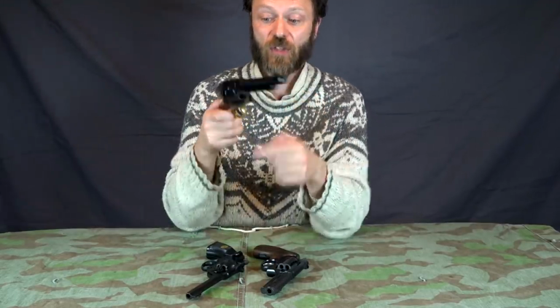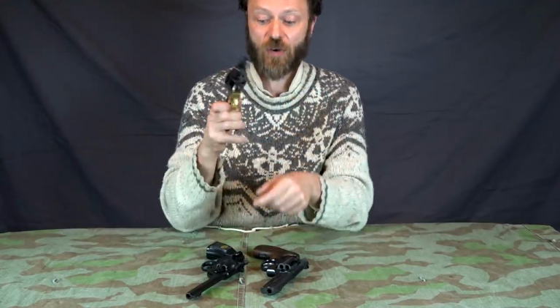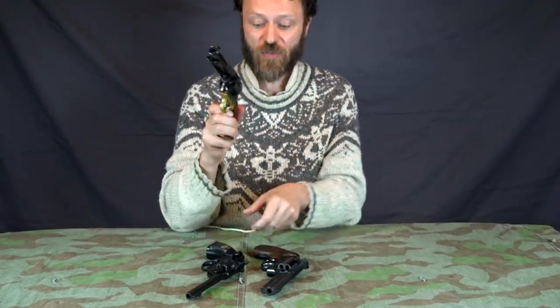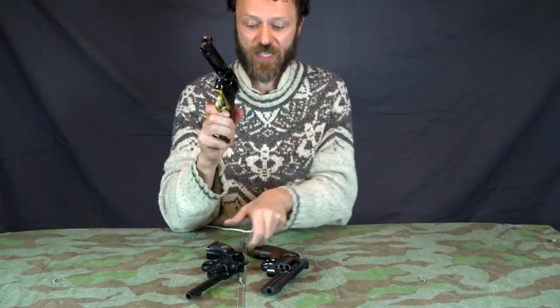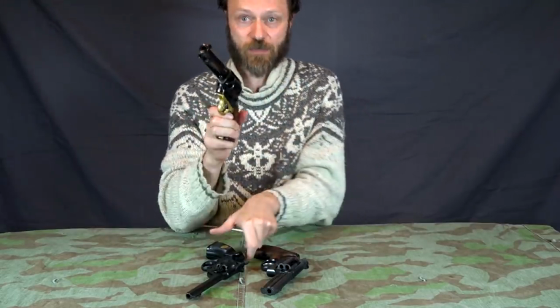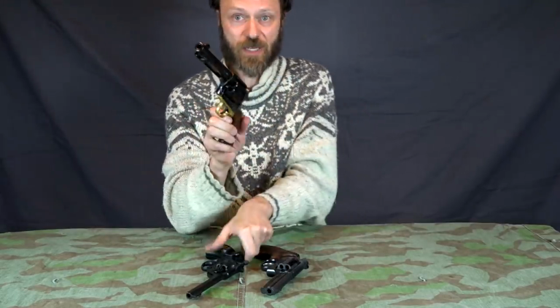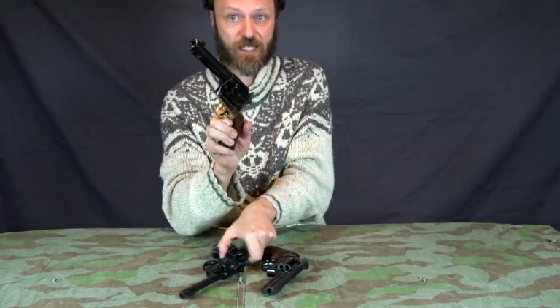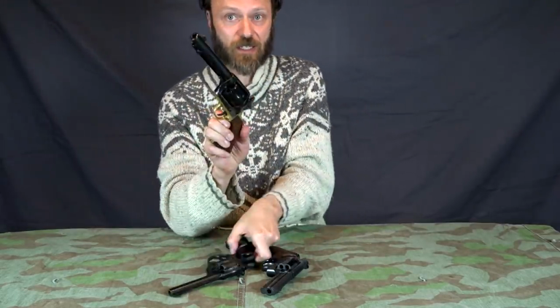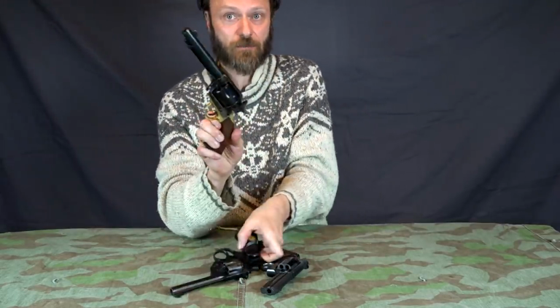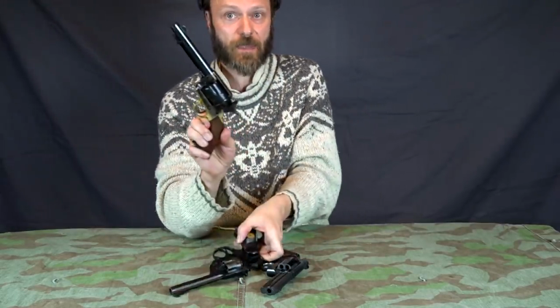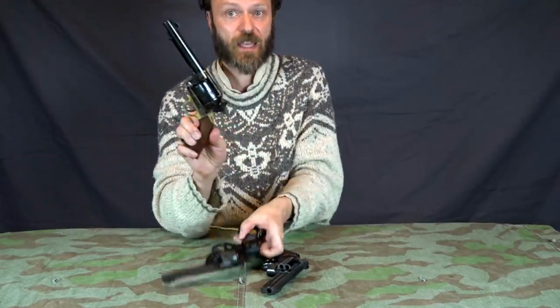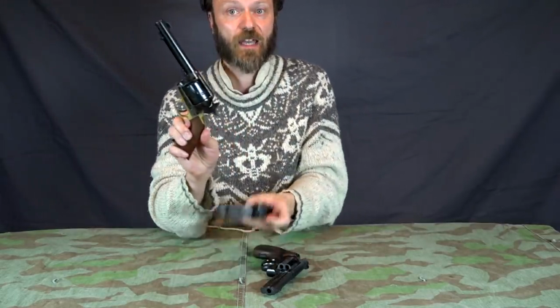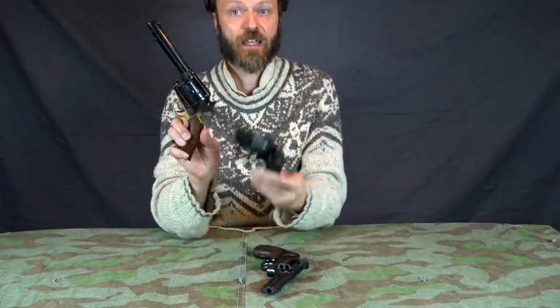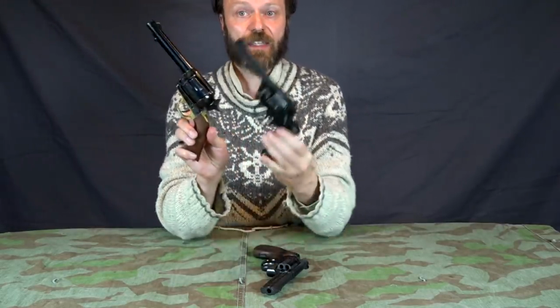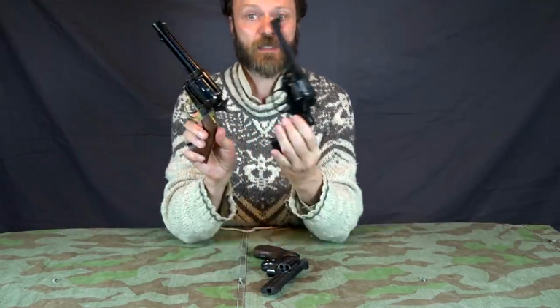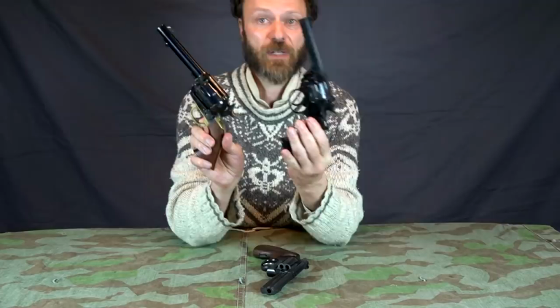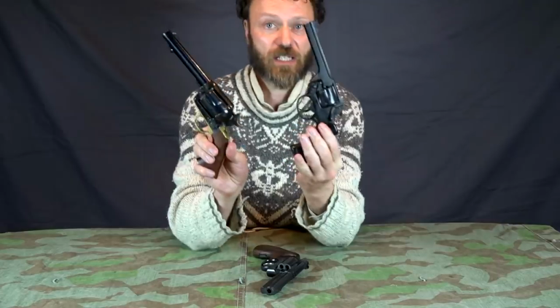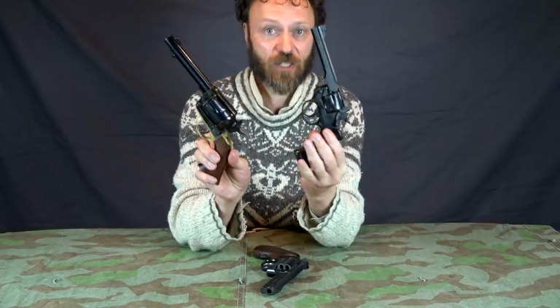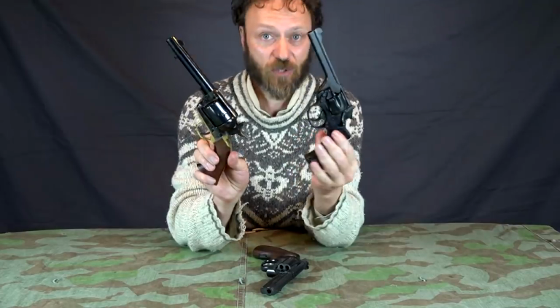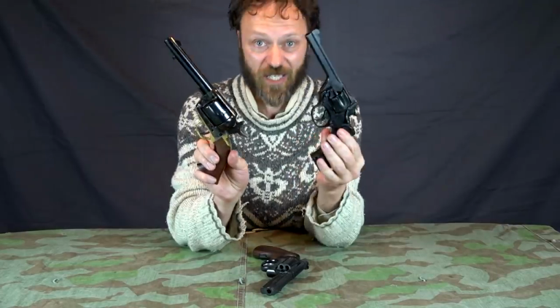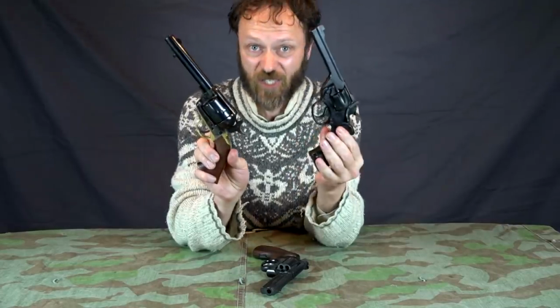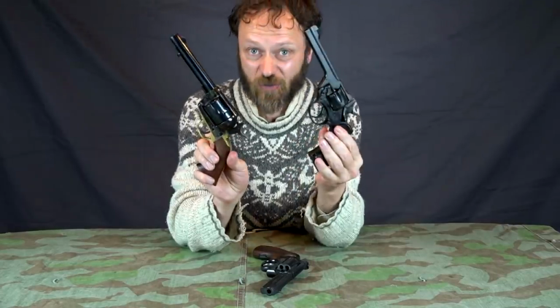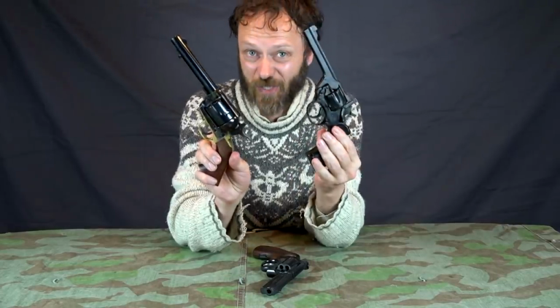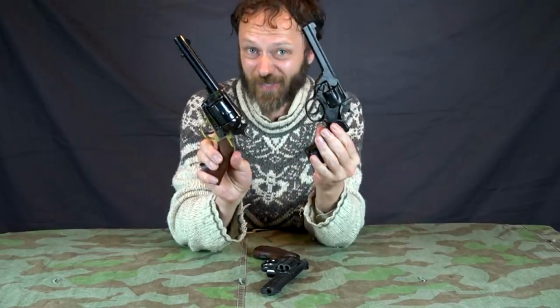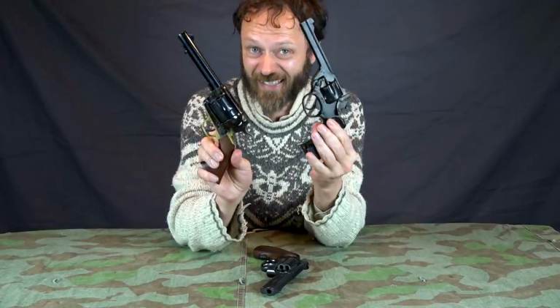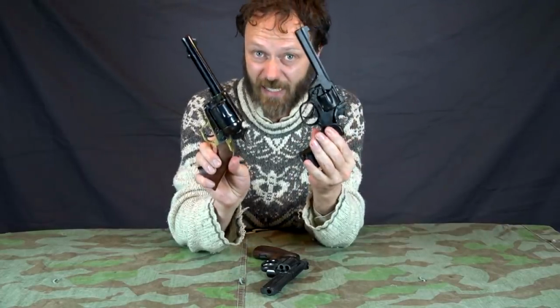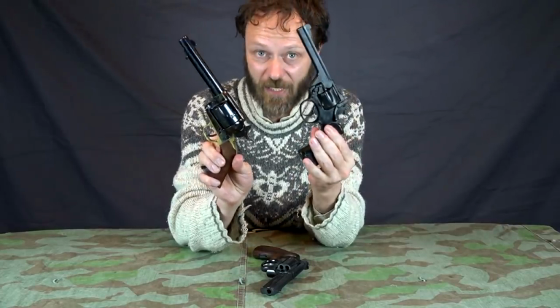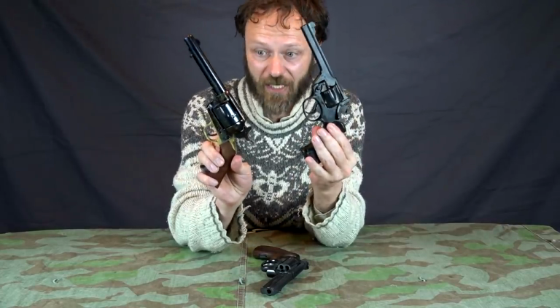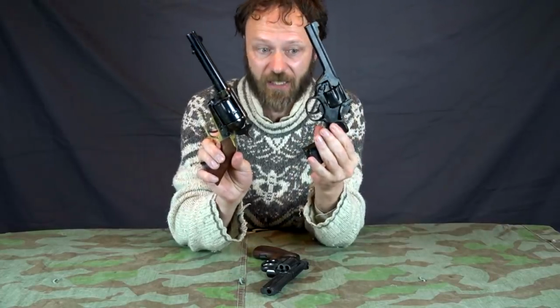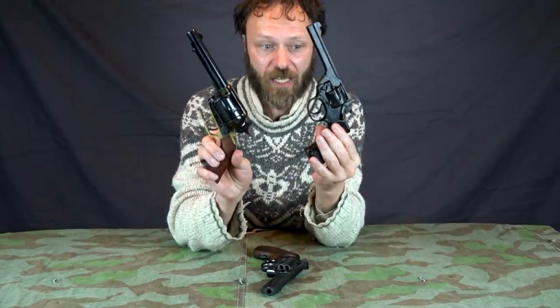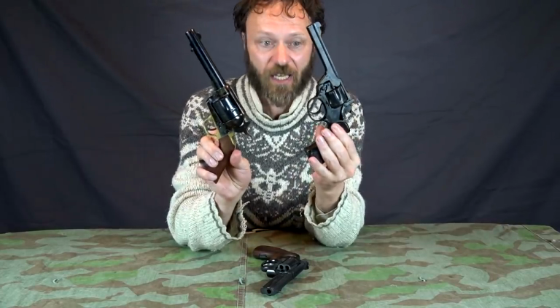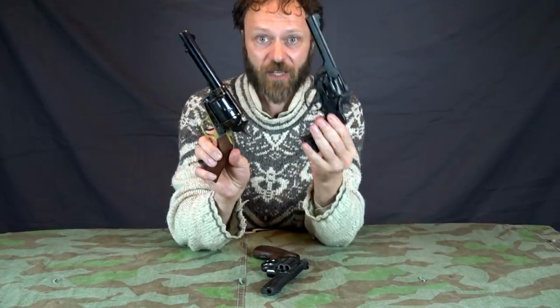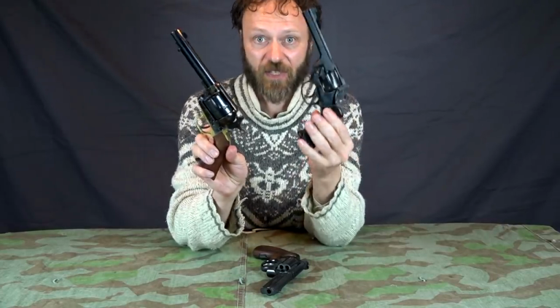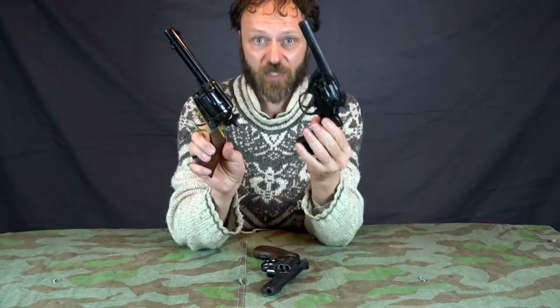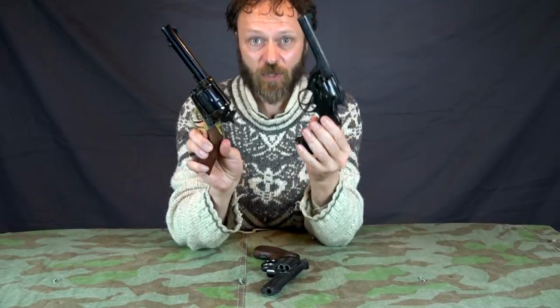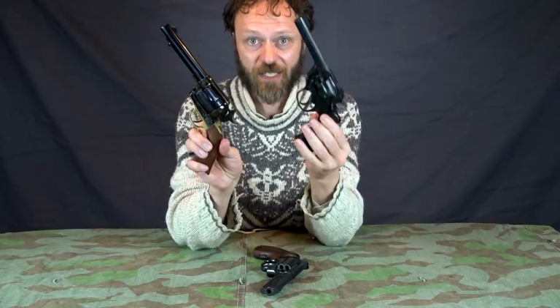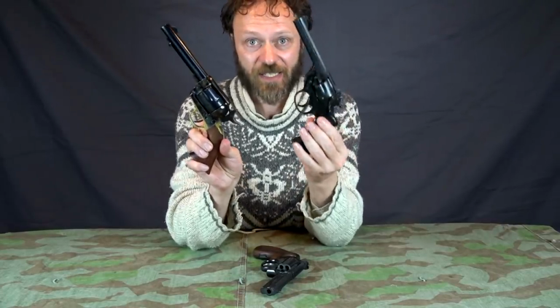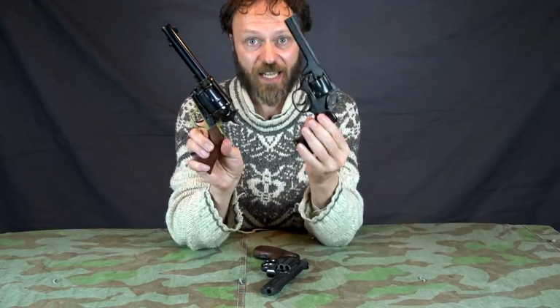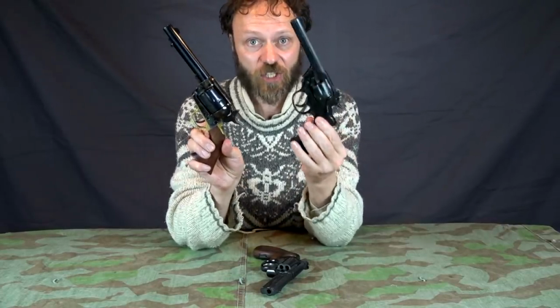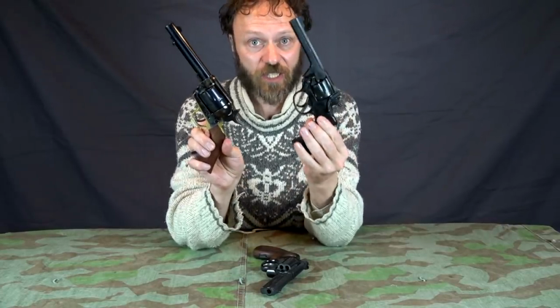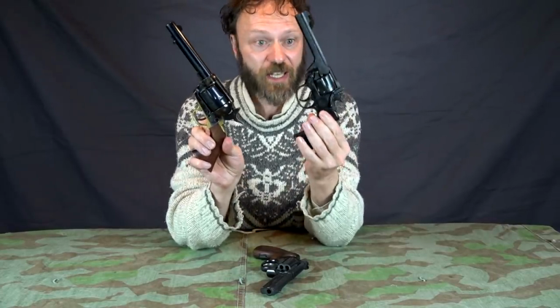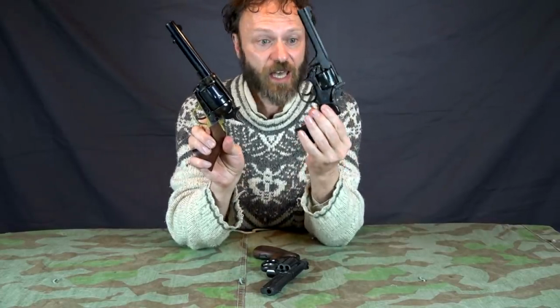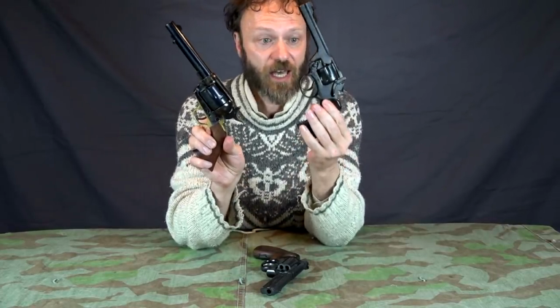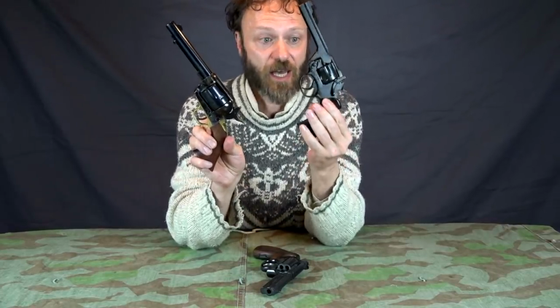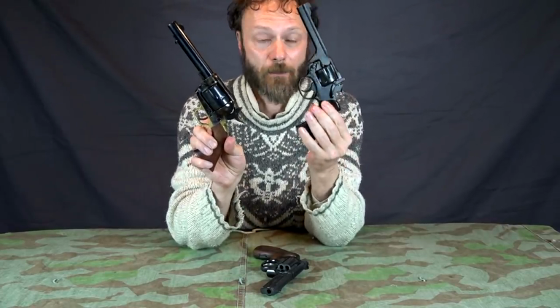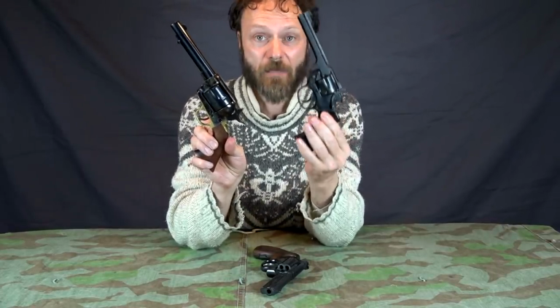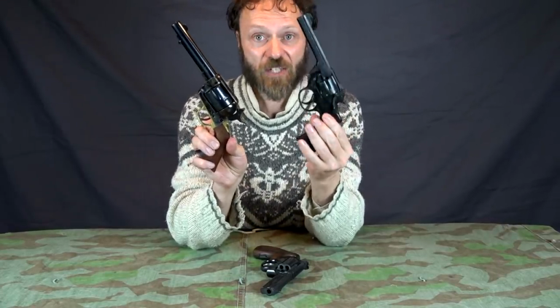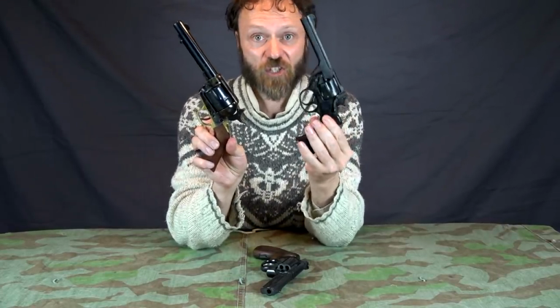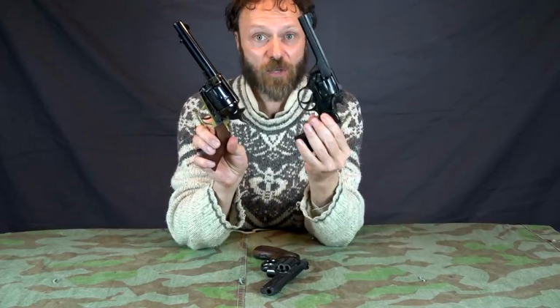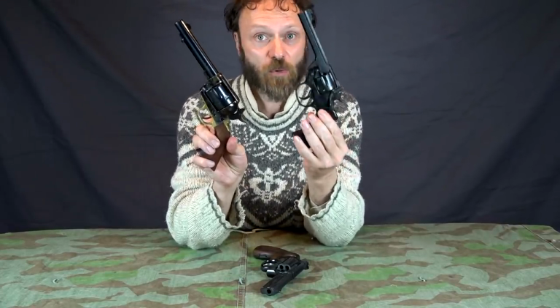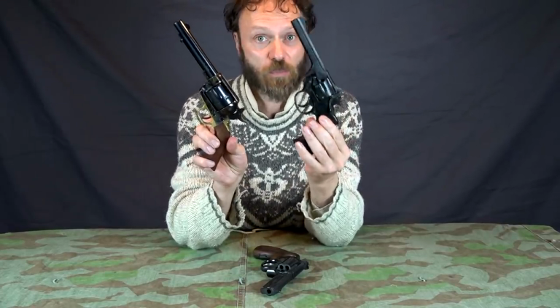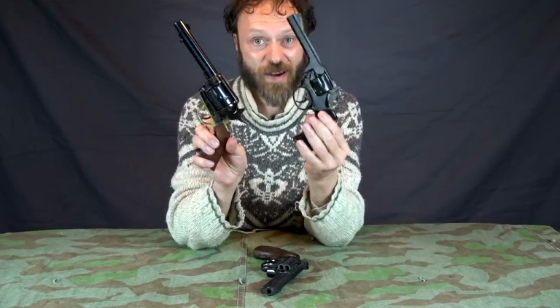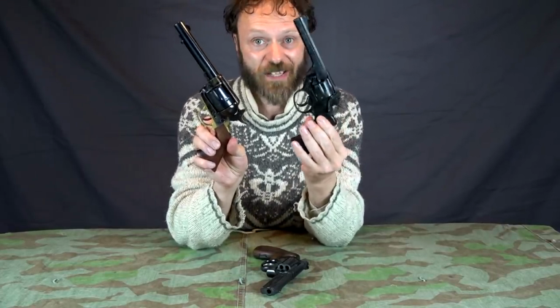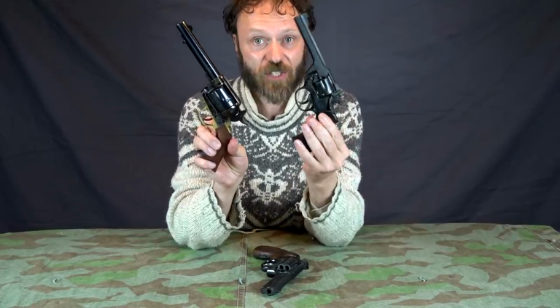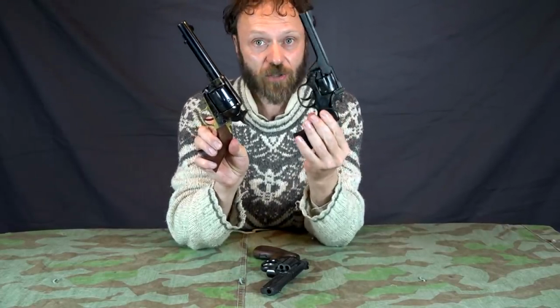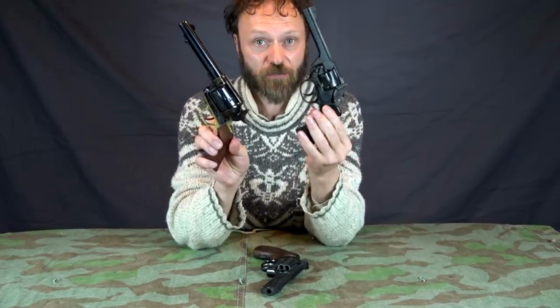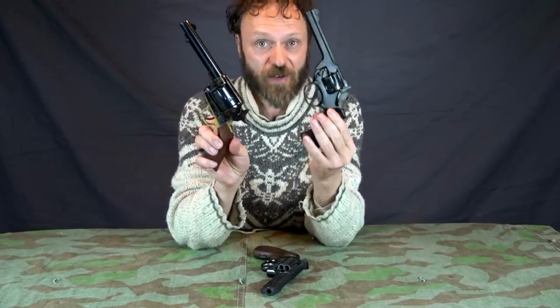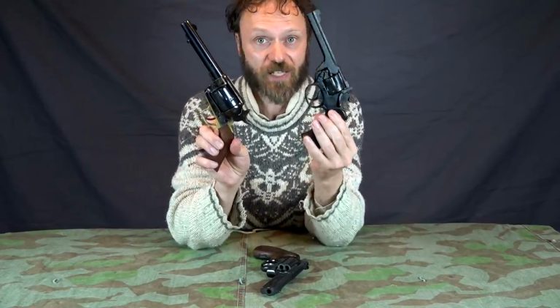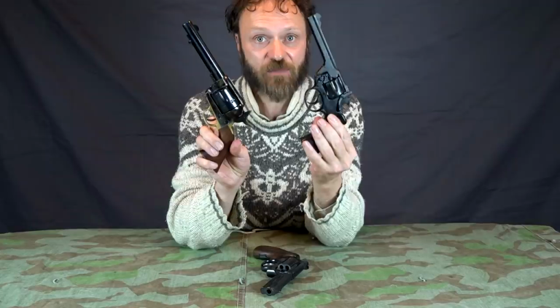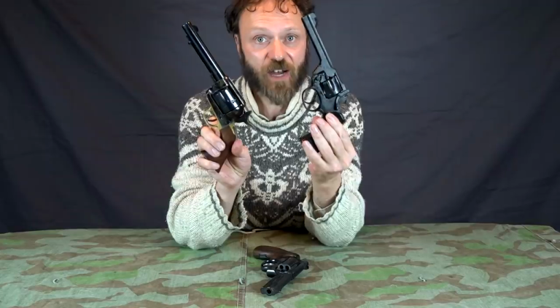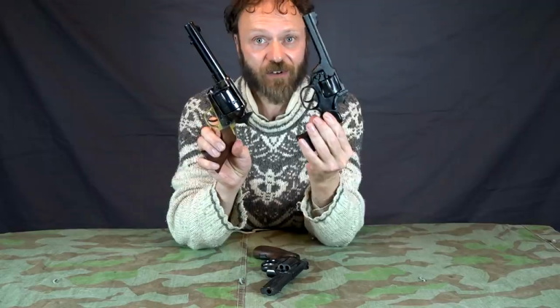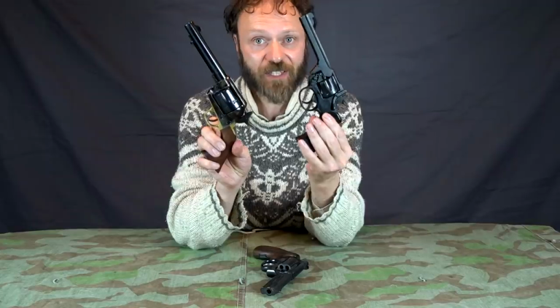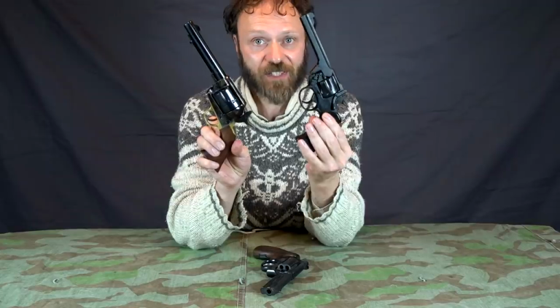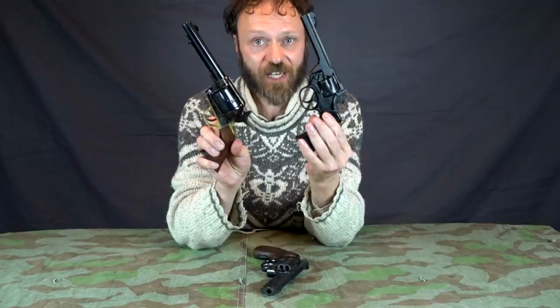Though this pistol and this pistol look extremely similar, this one is actually a much more practical, fast-firing design.